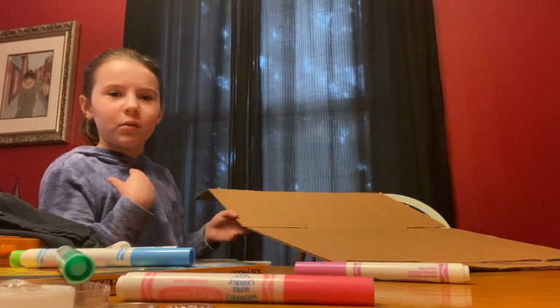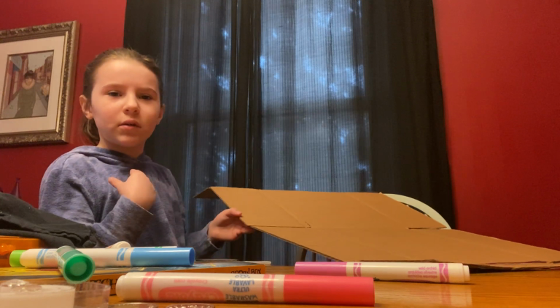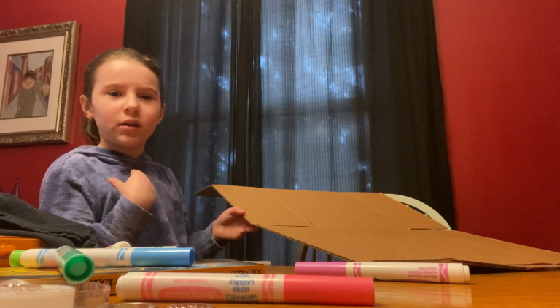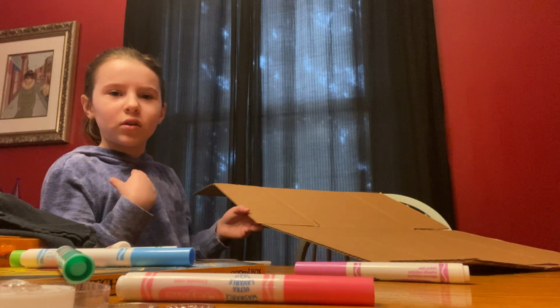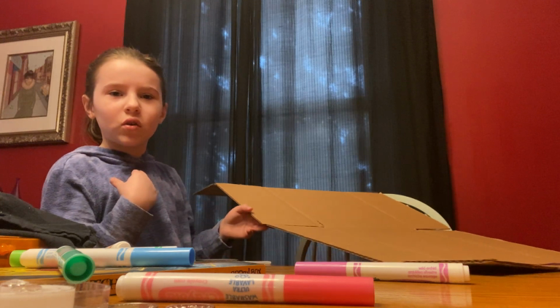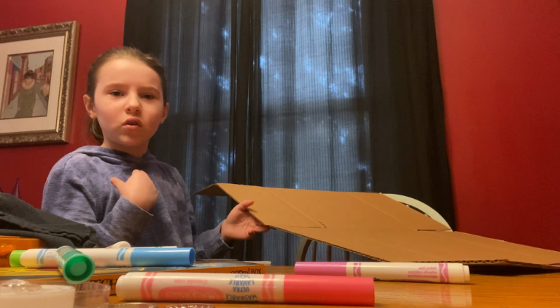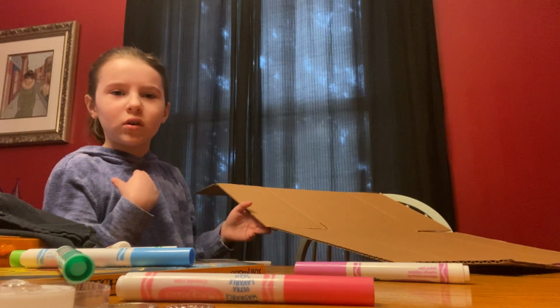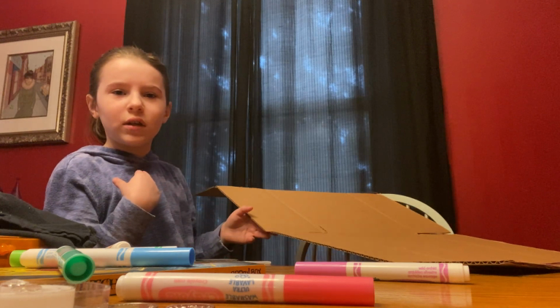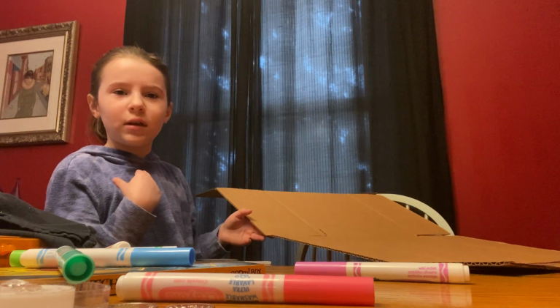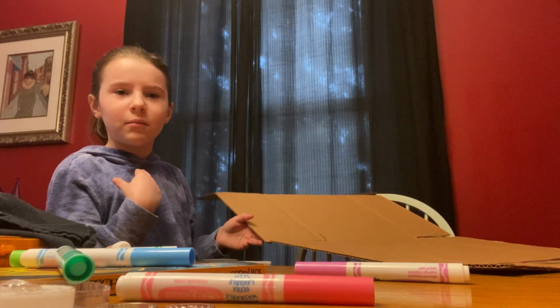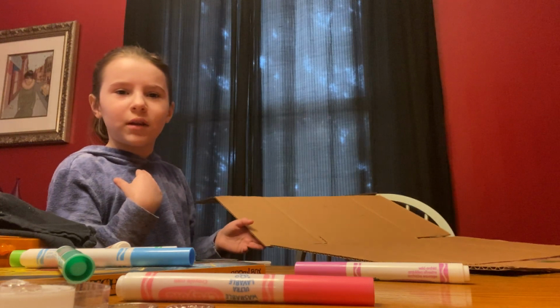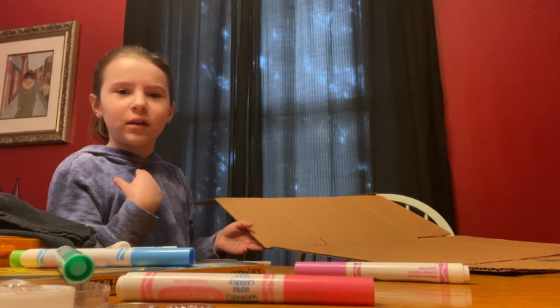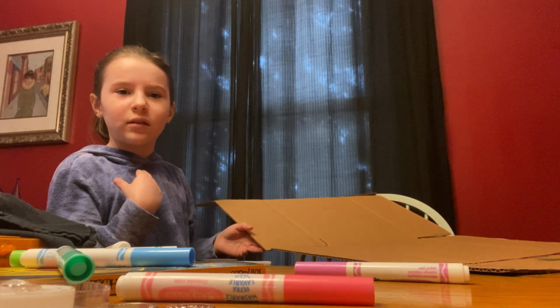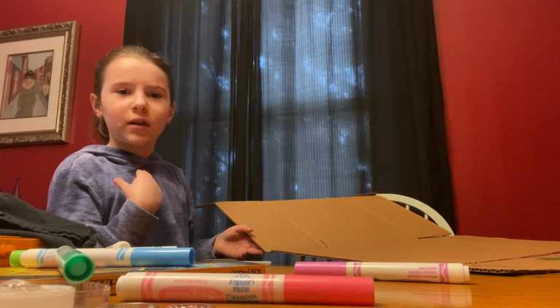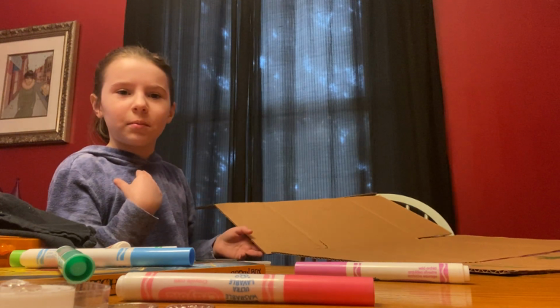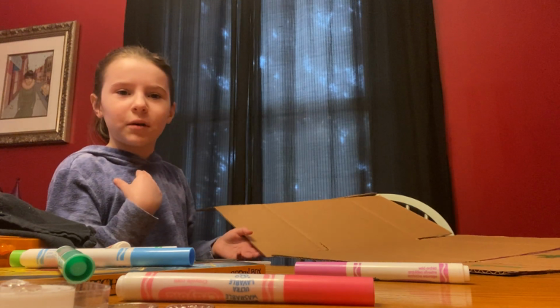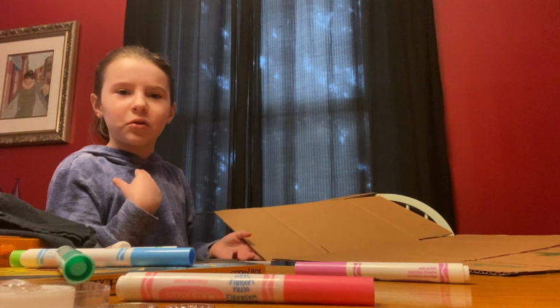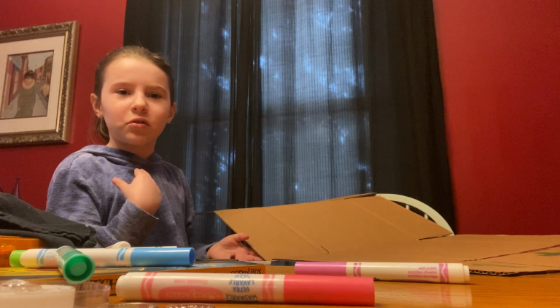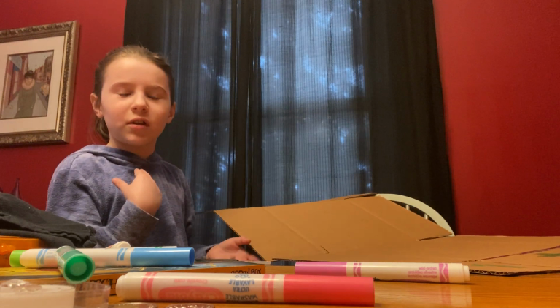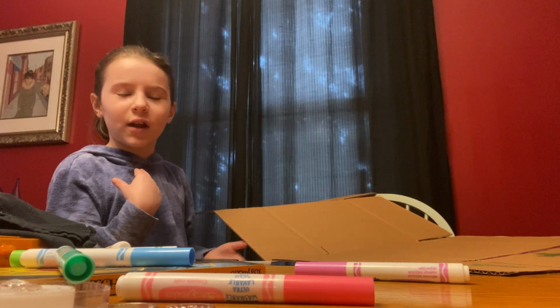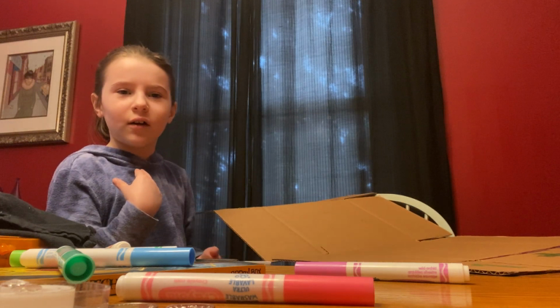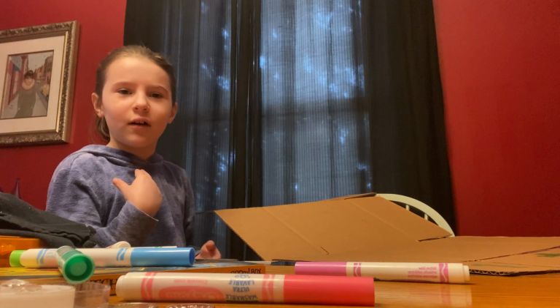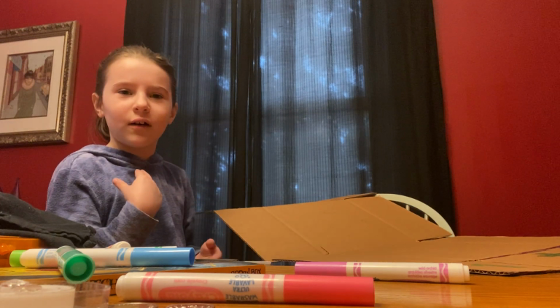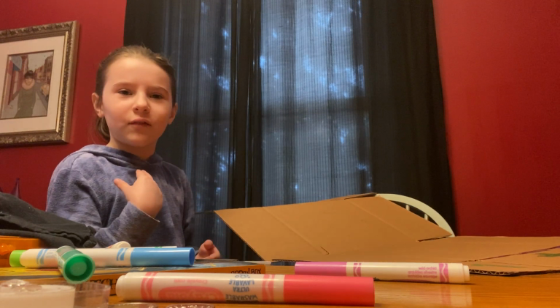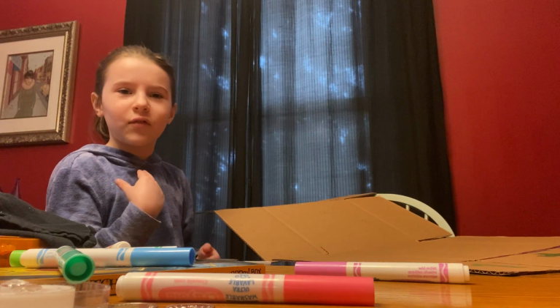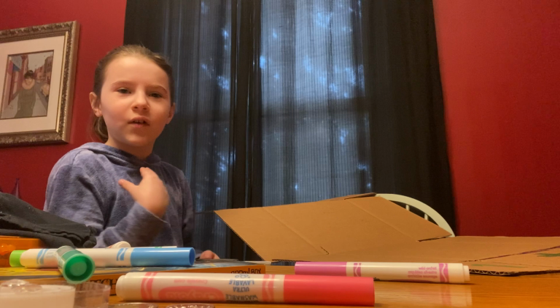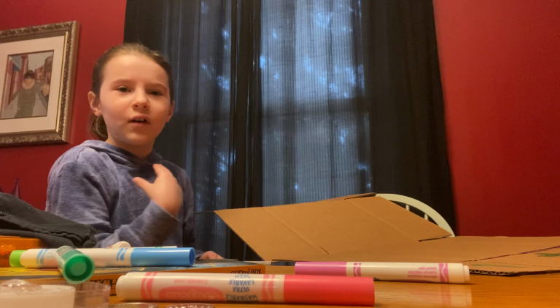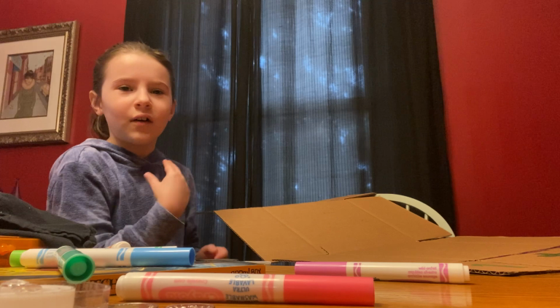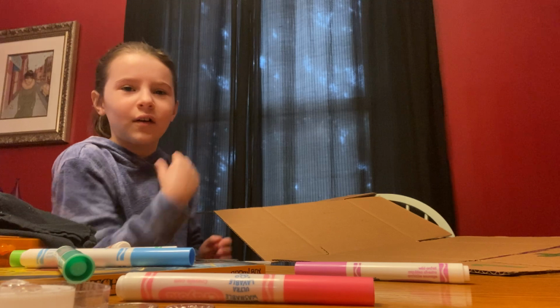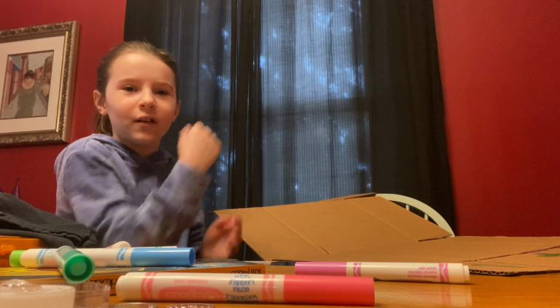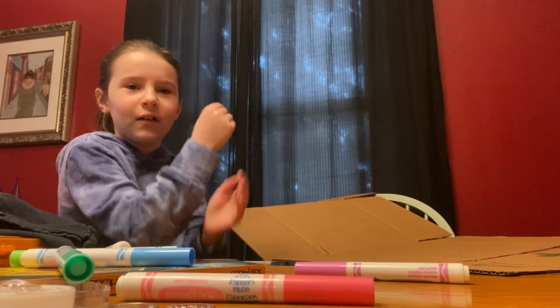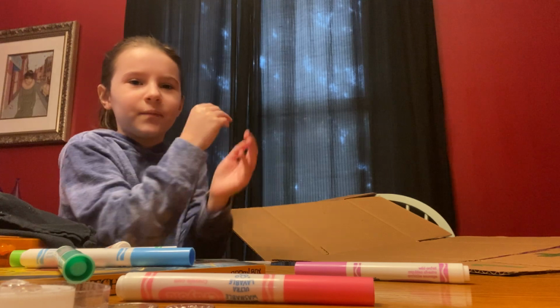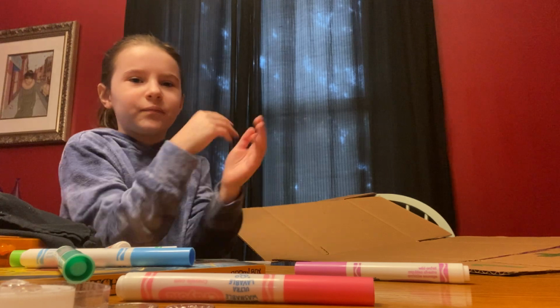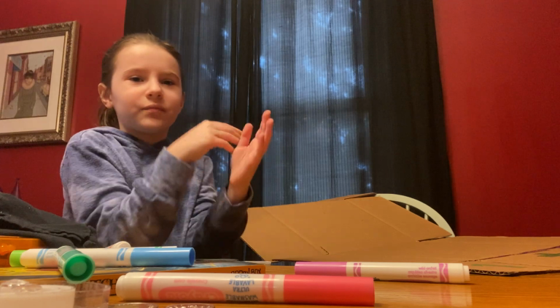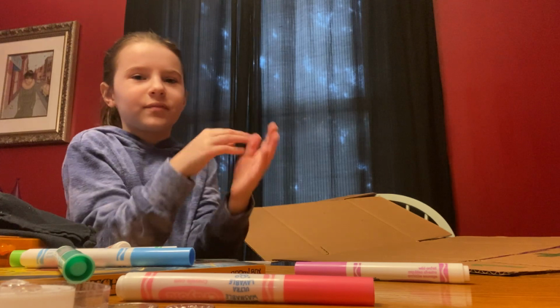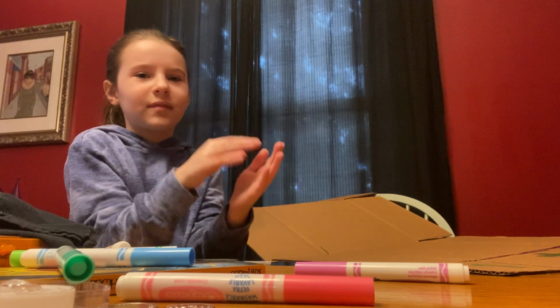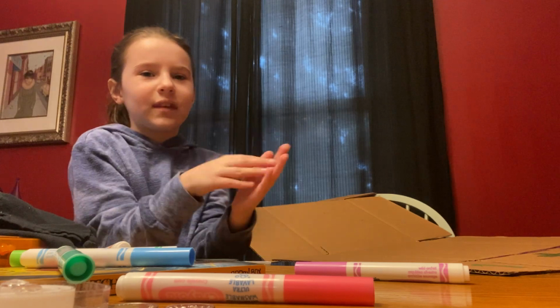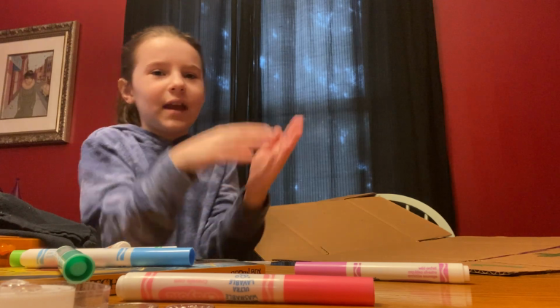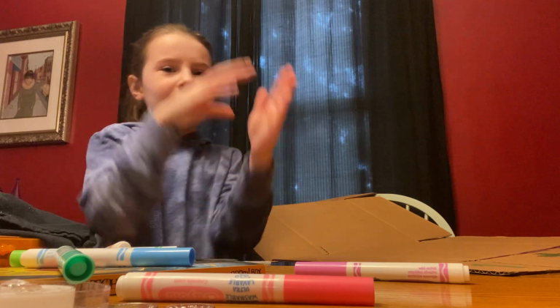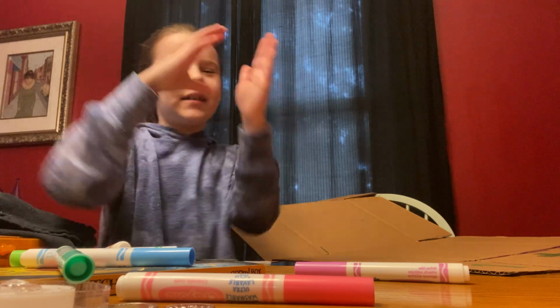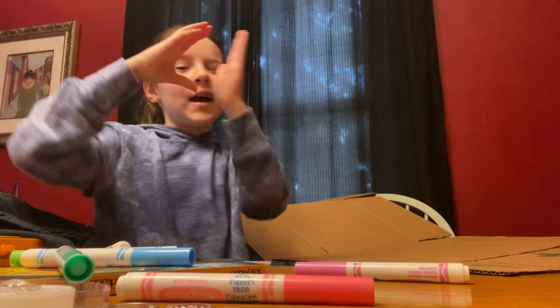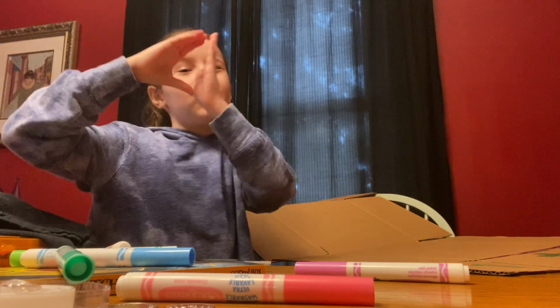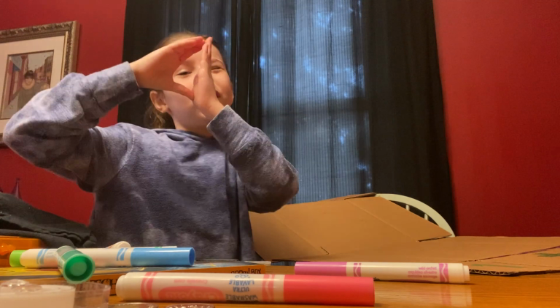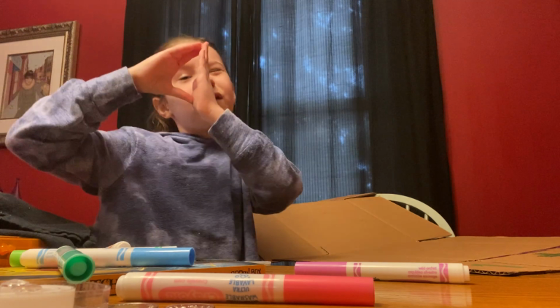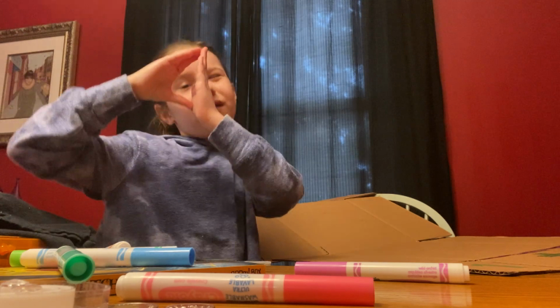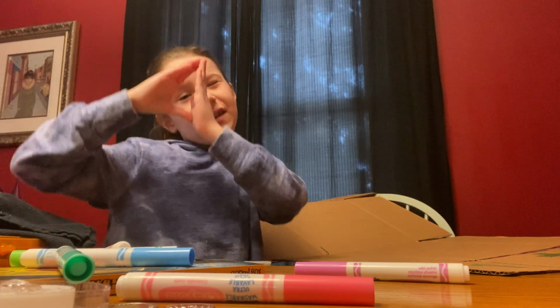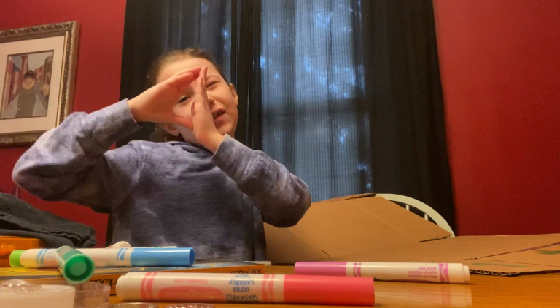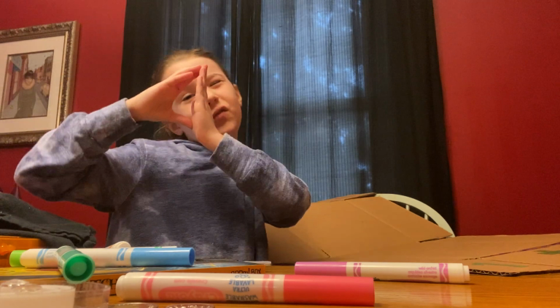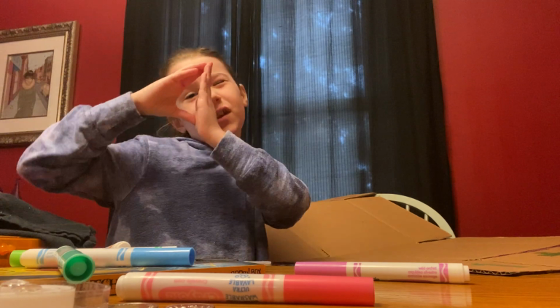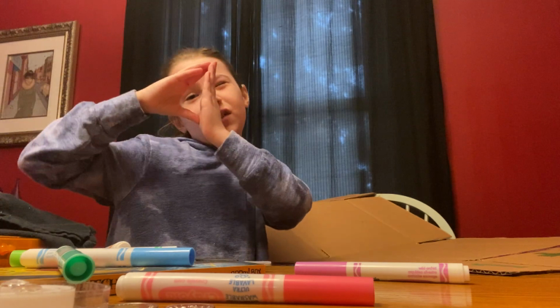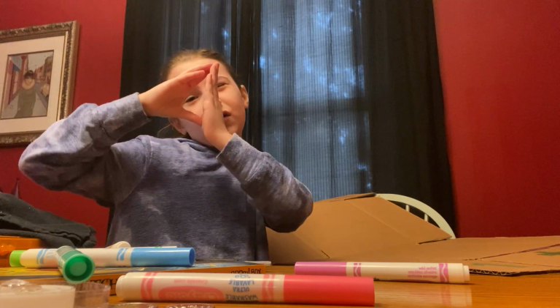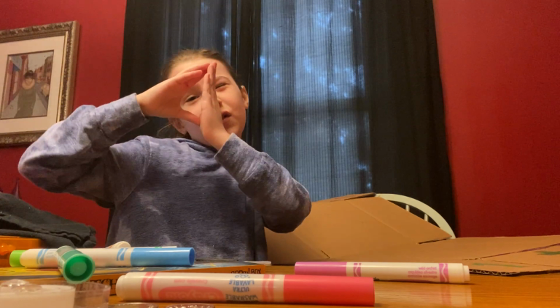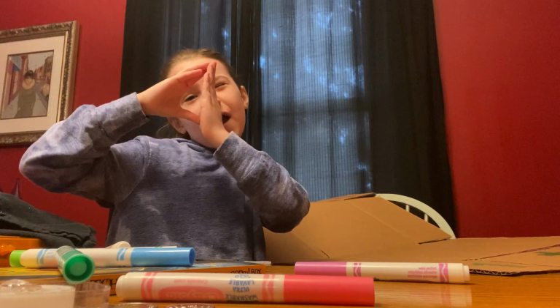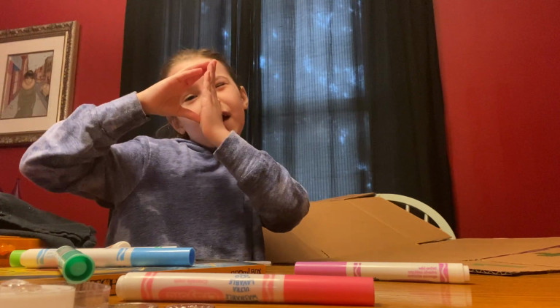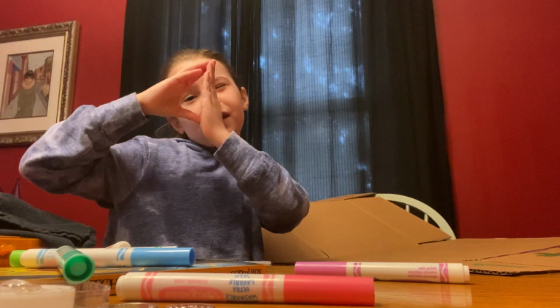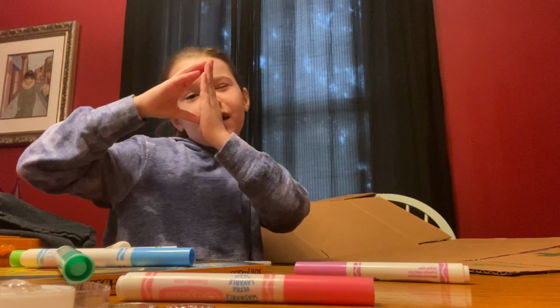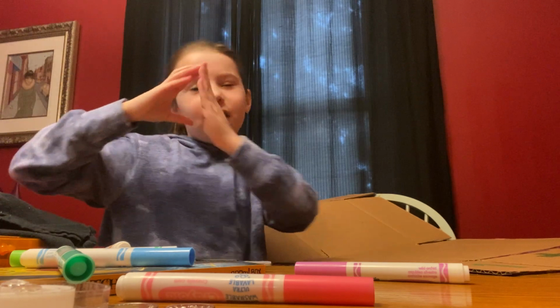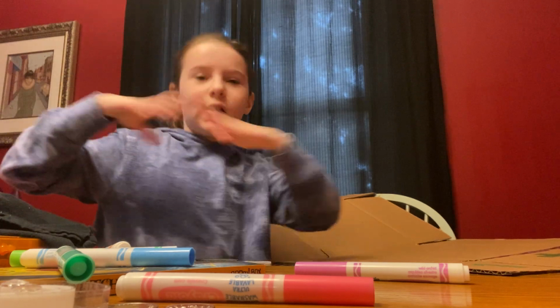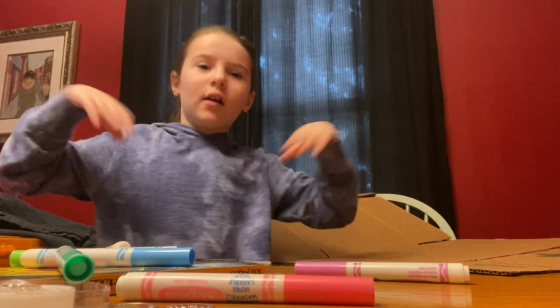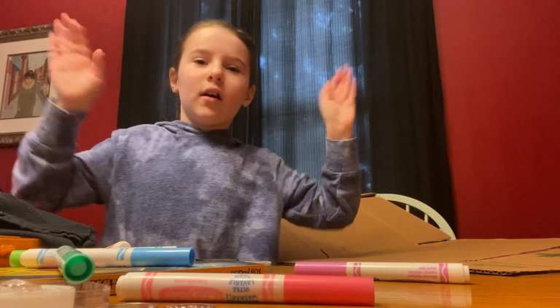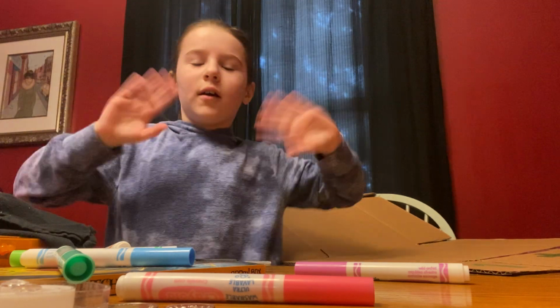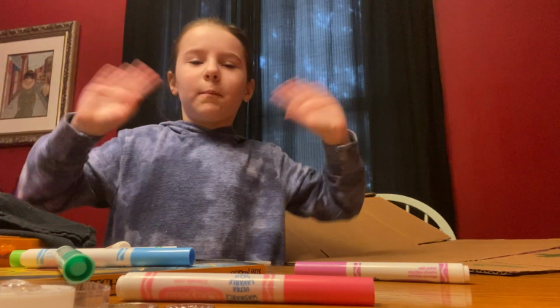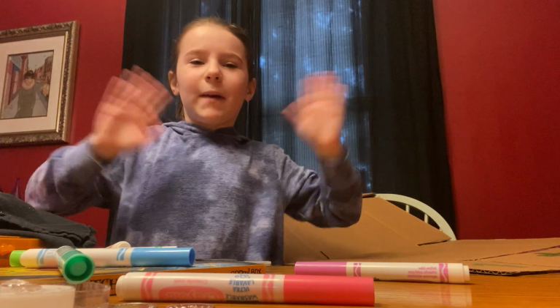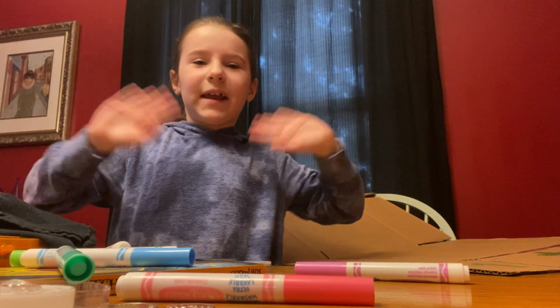I better sign off. I will see you guys later. Bye.